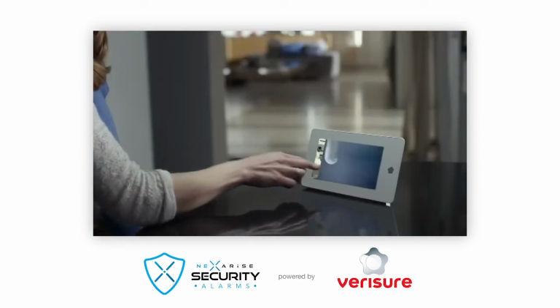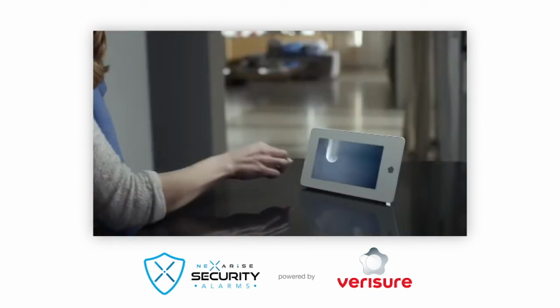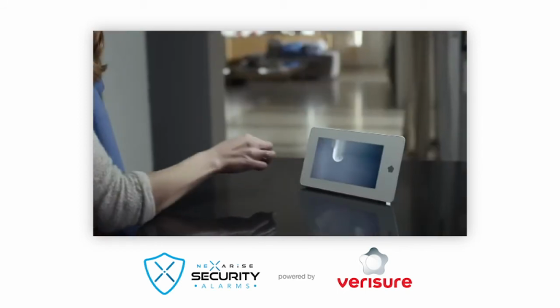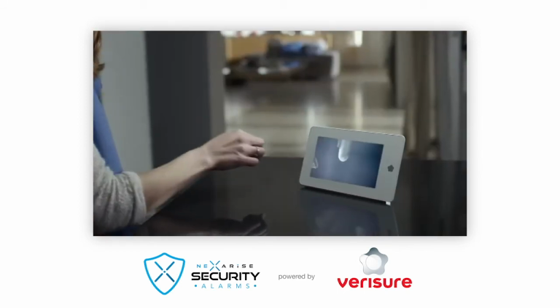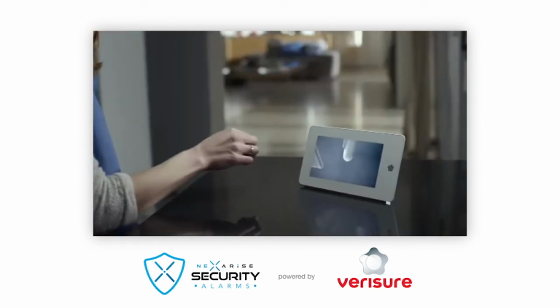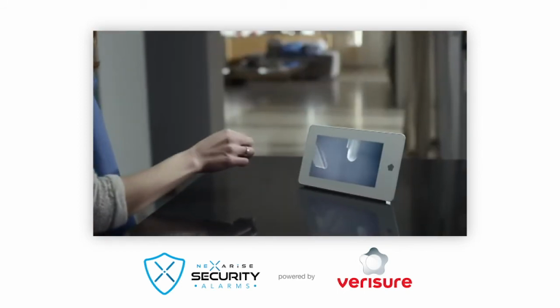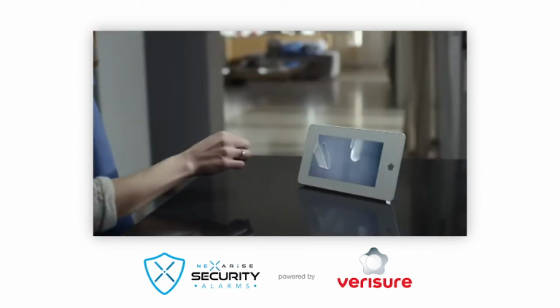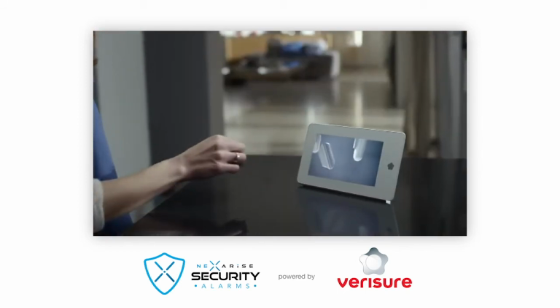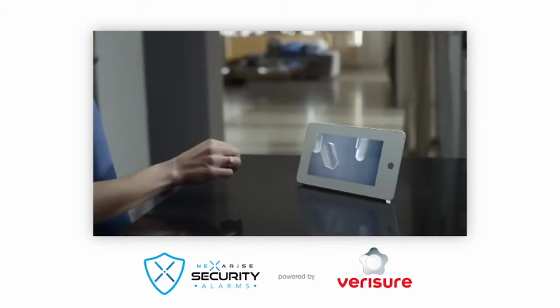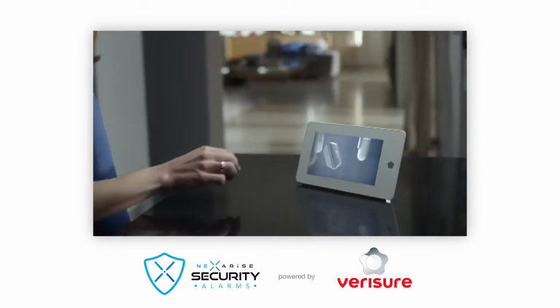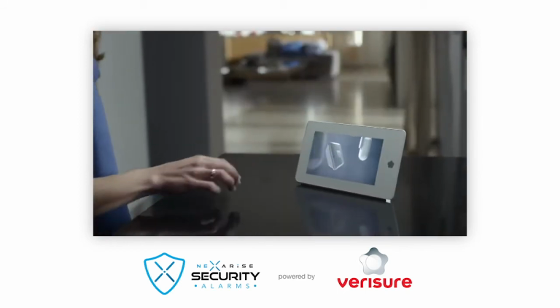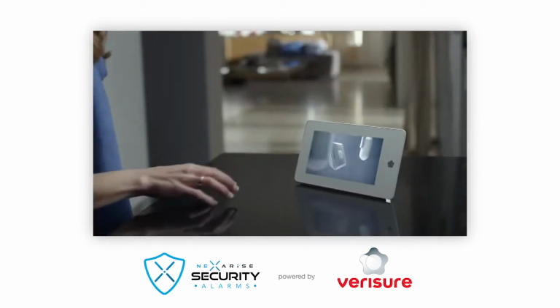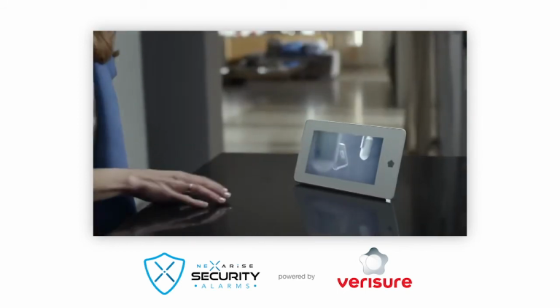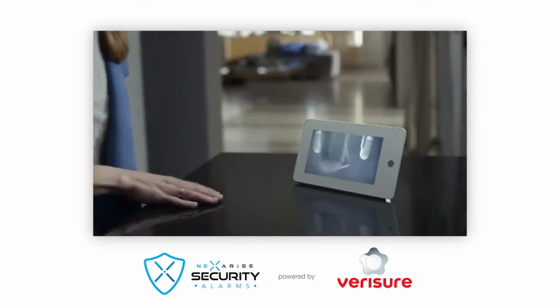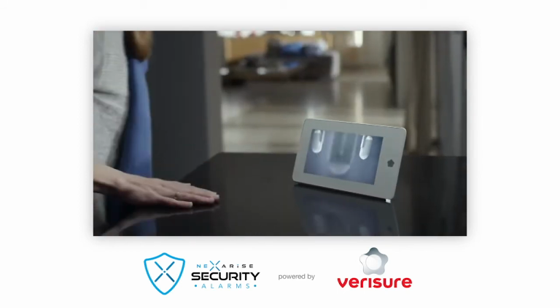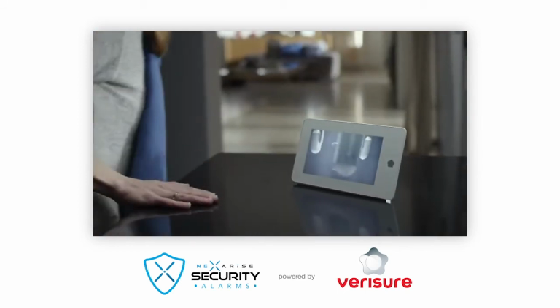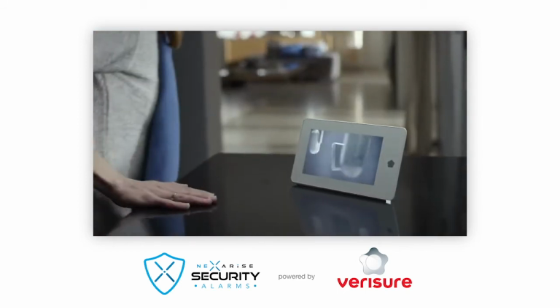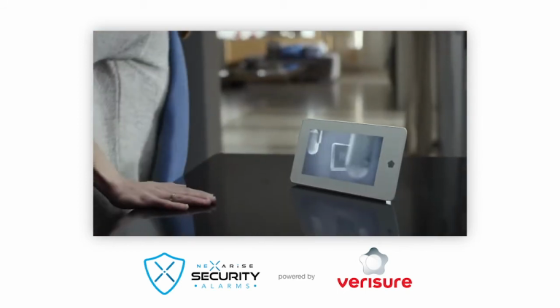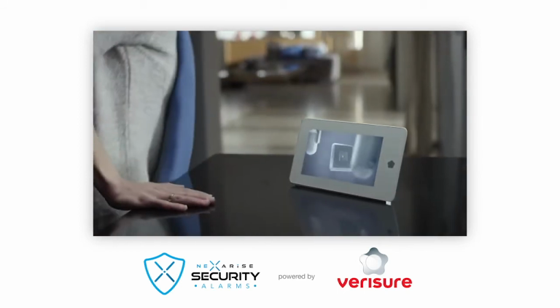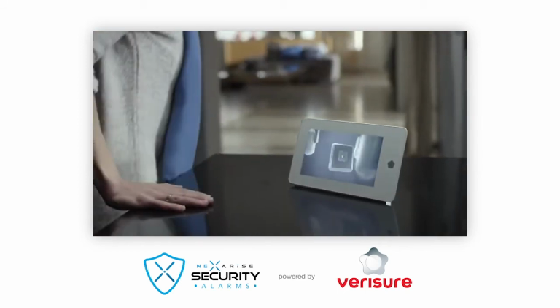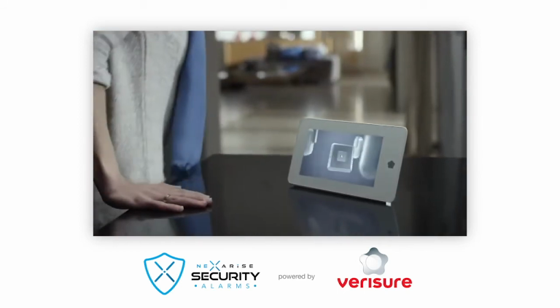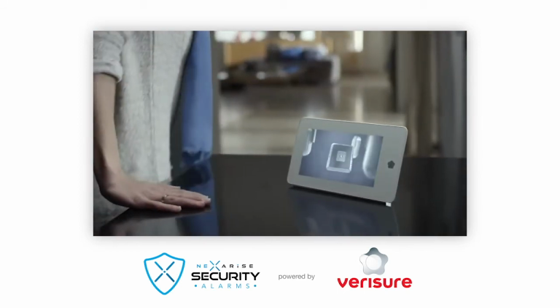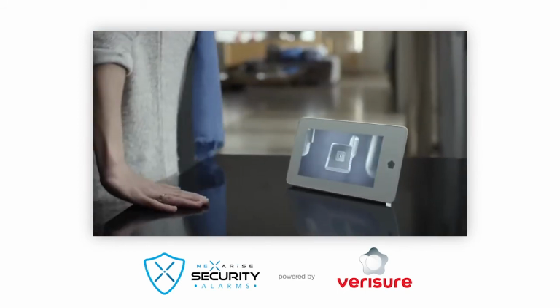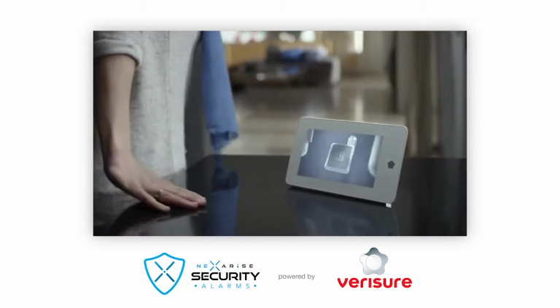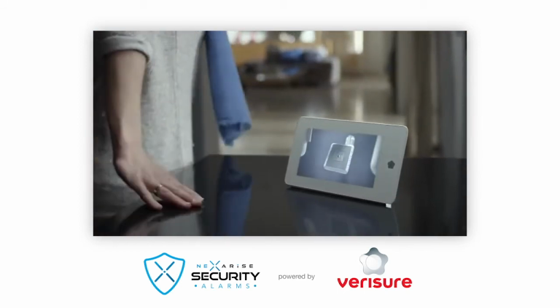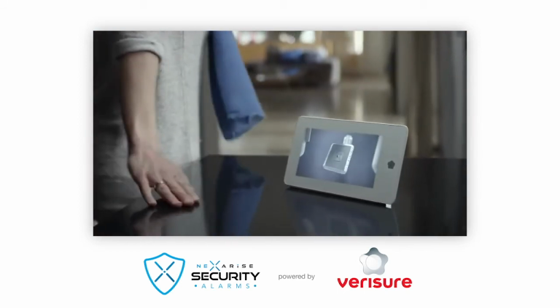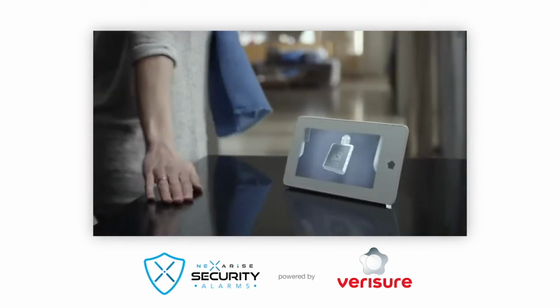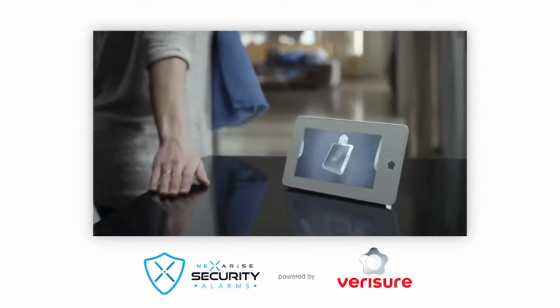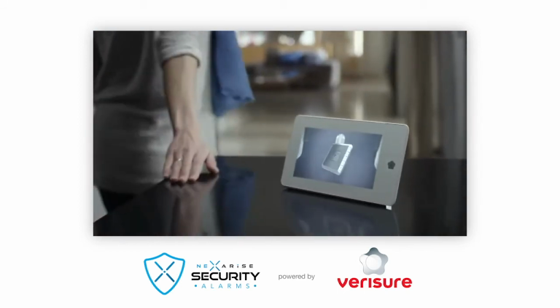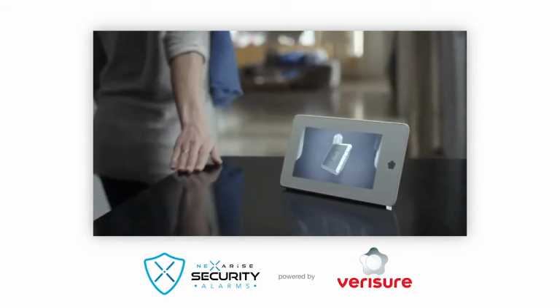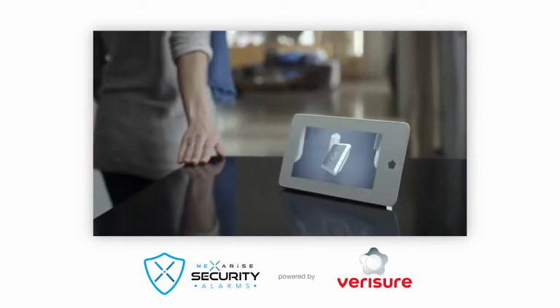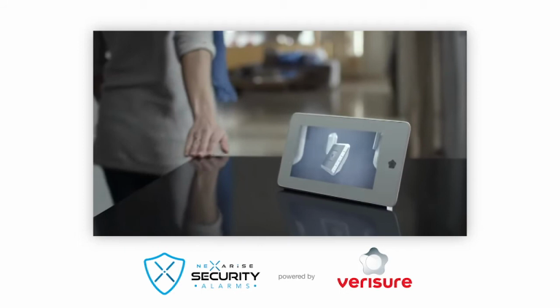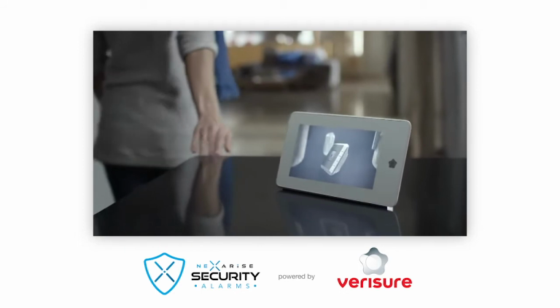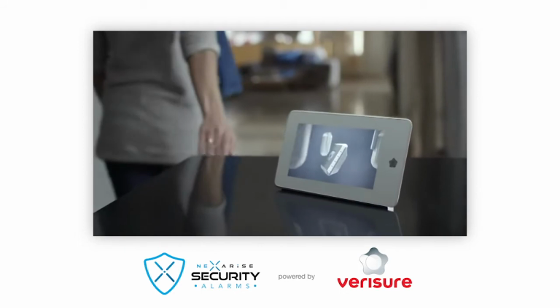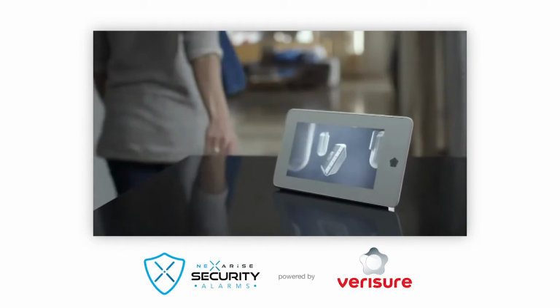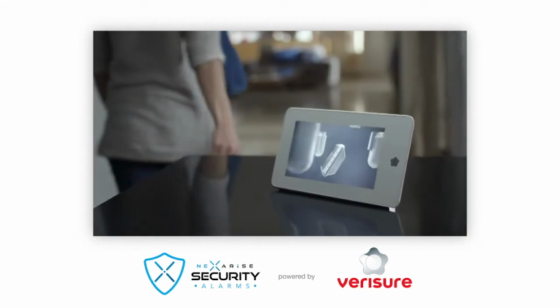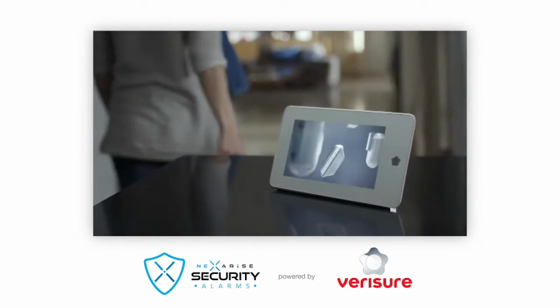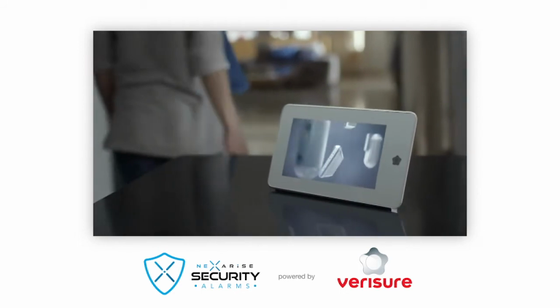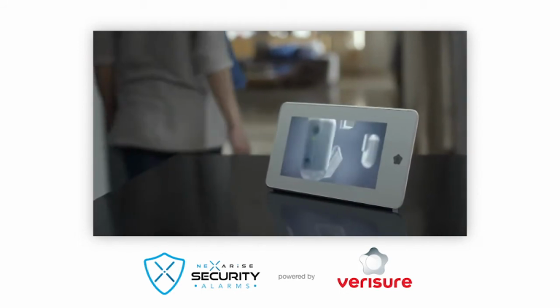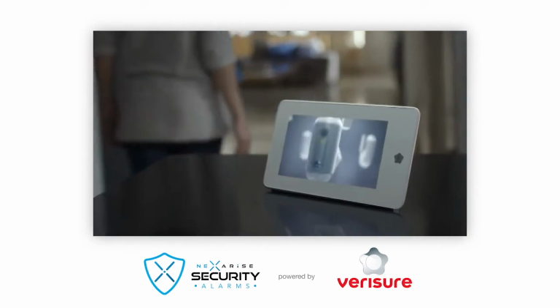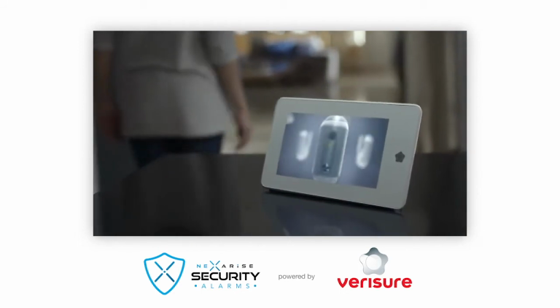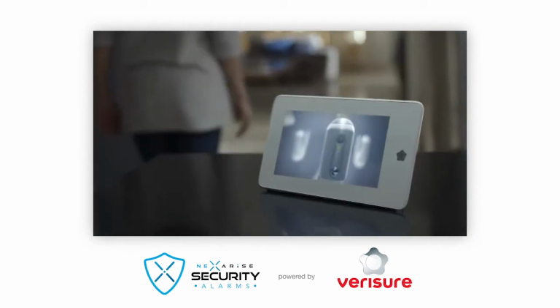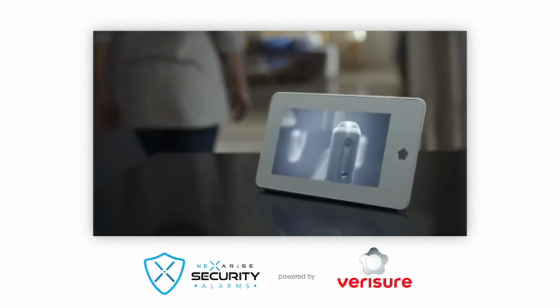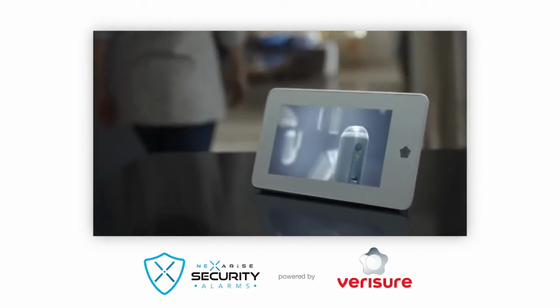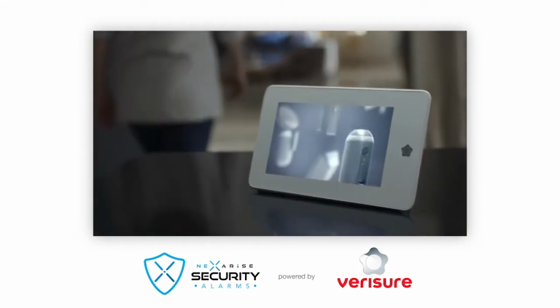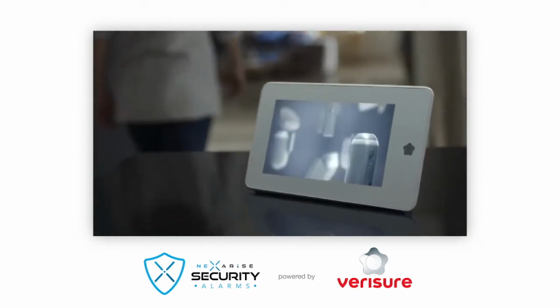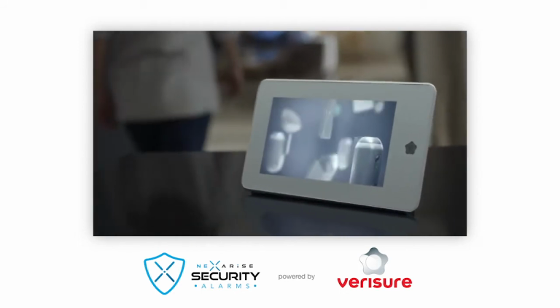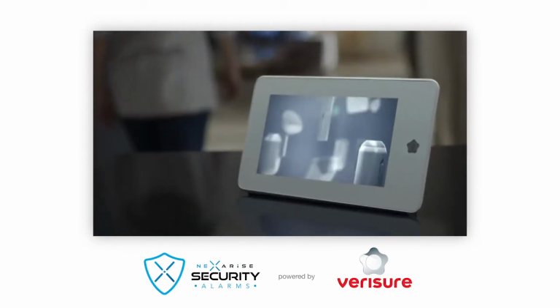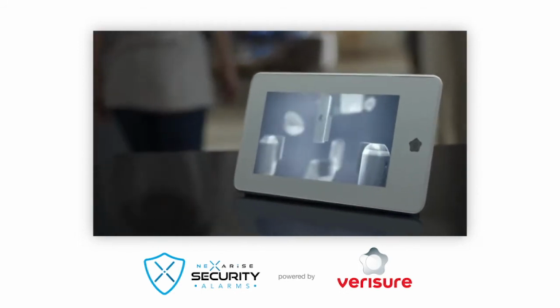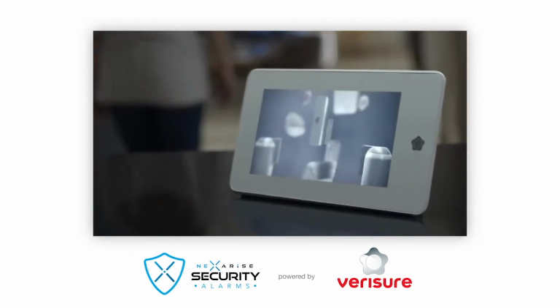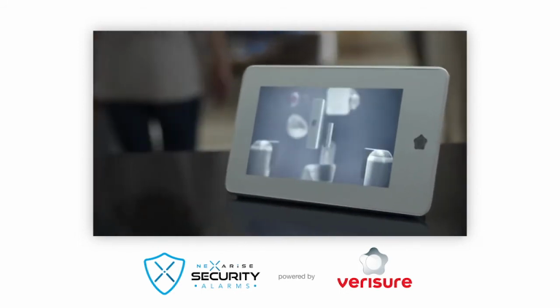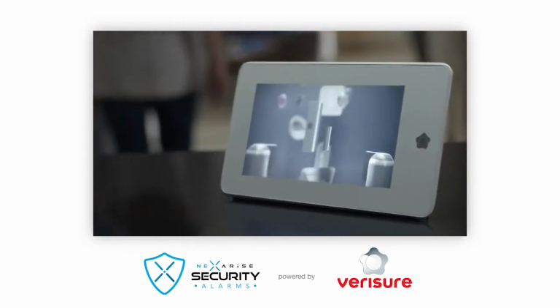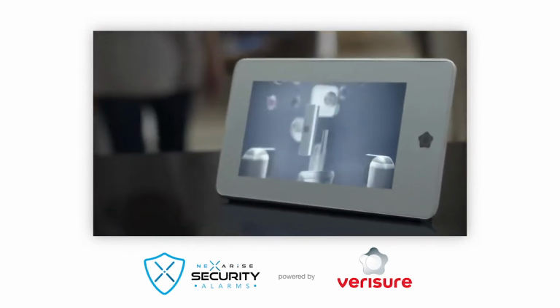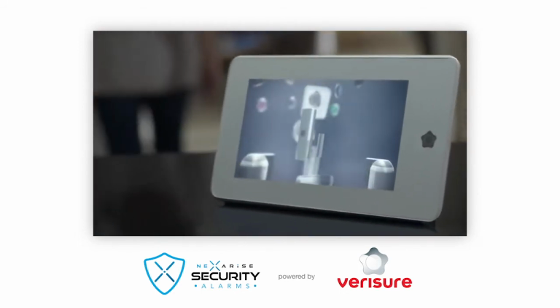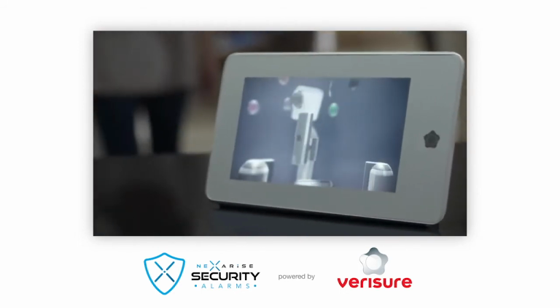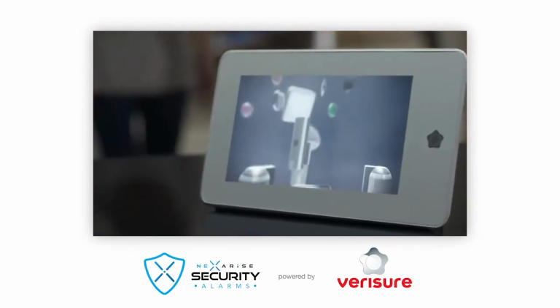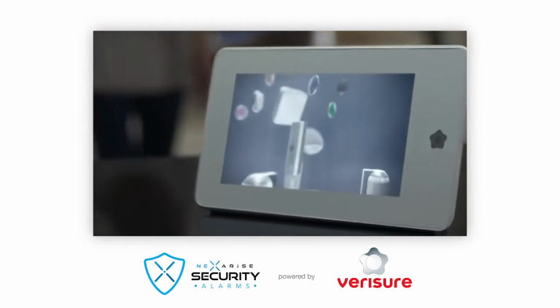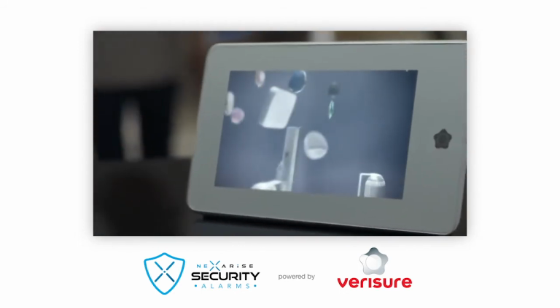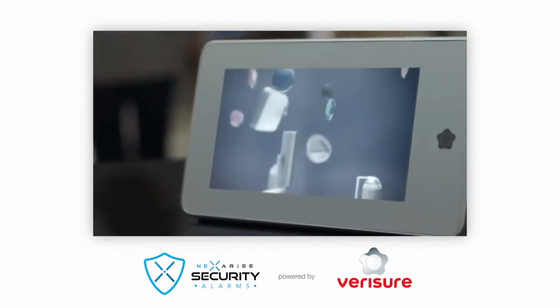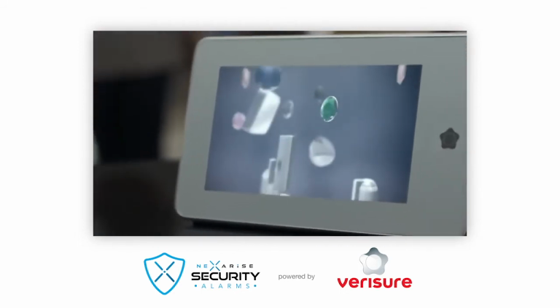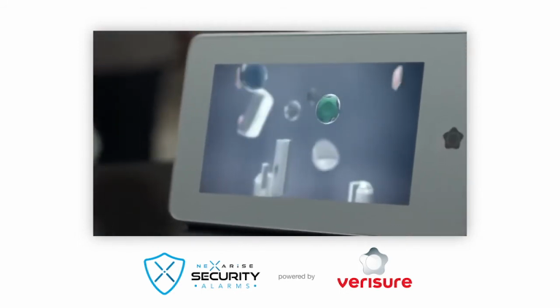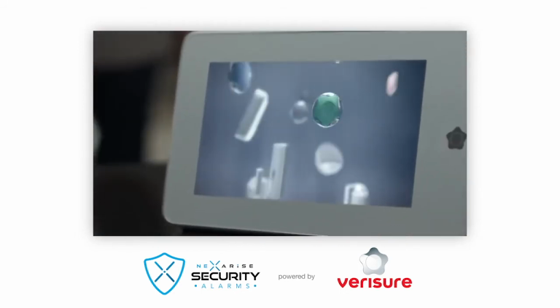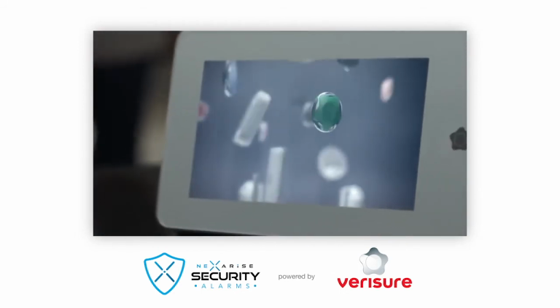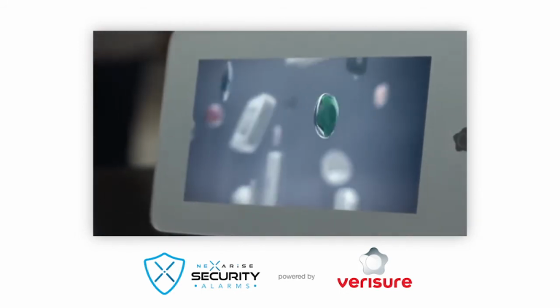We offer the most advanced alarm on the market within your reach. VeriSure smart alarms — much more than an alarm.